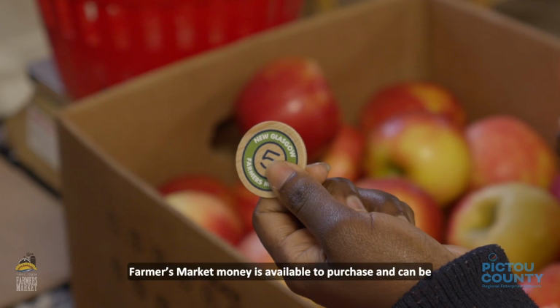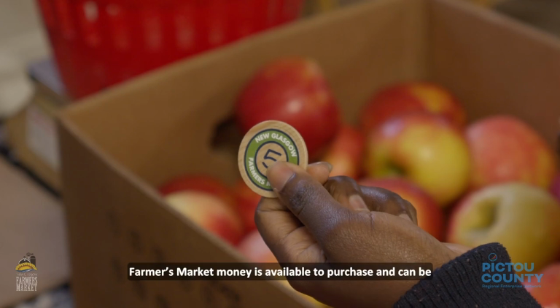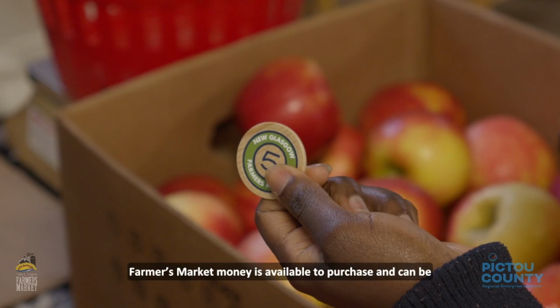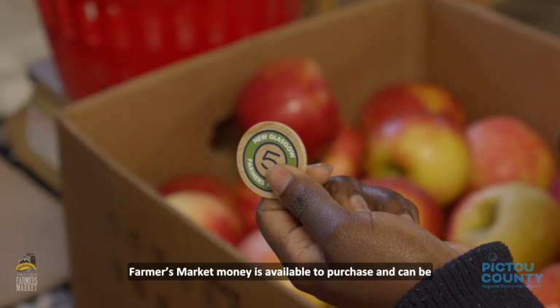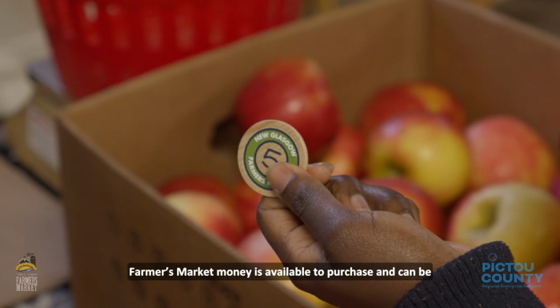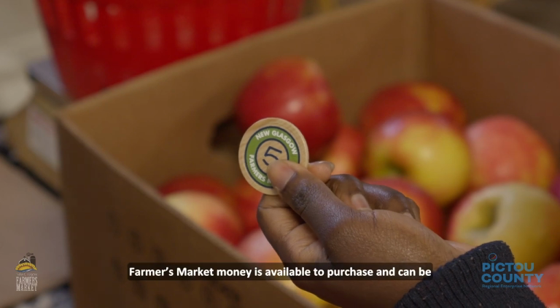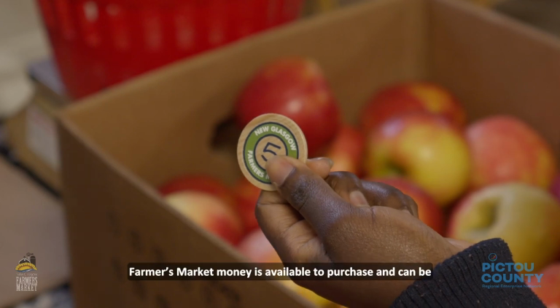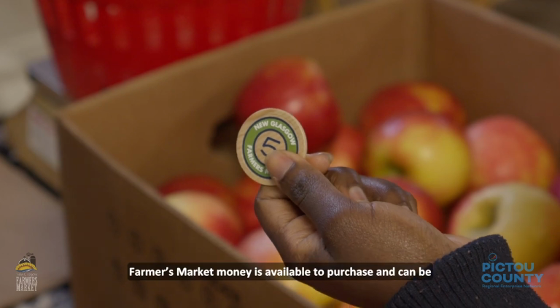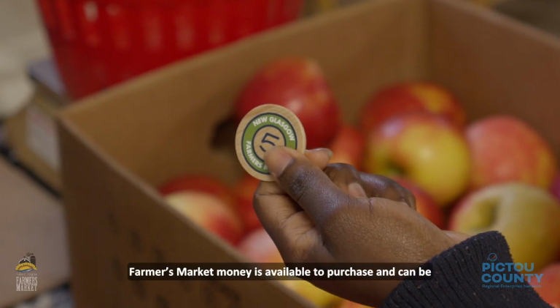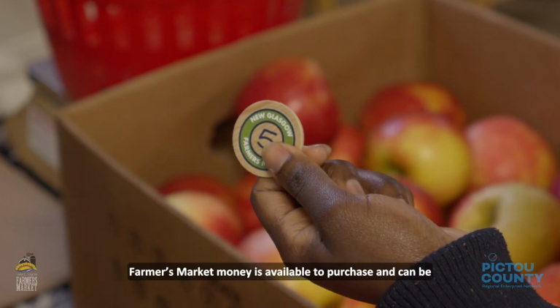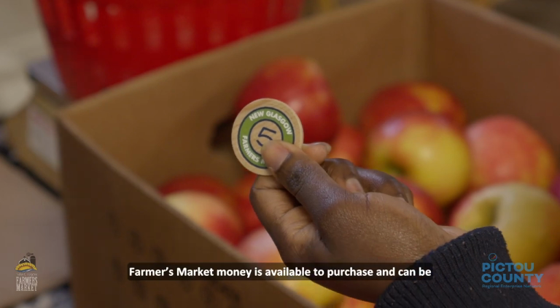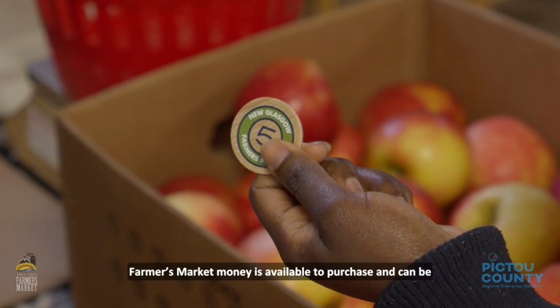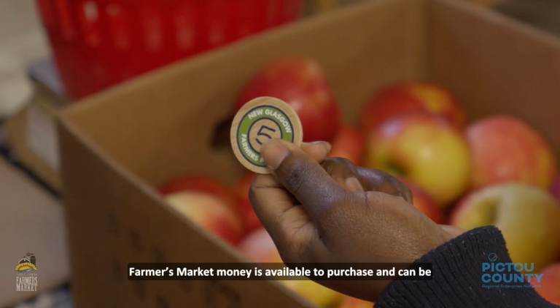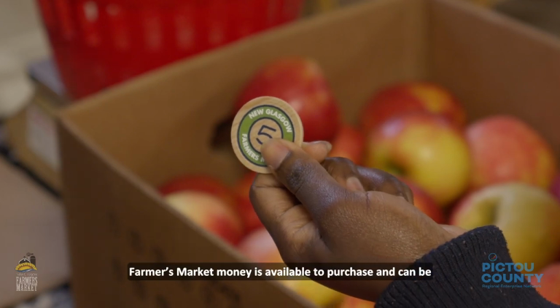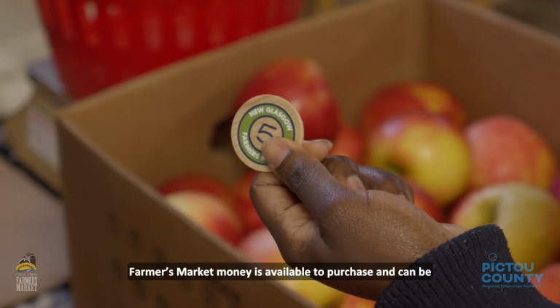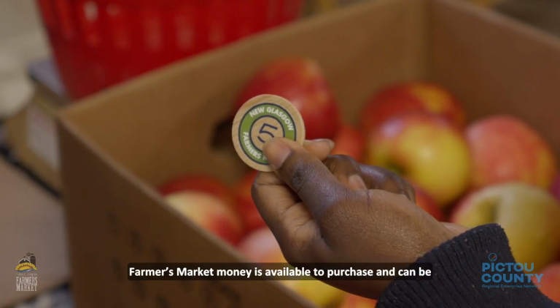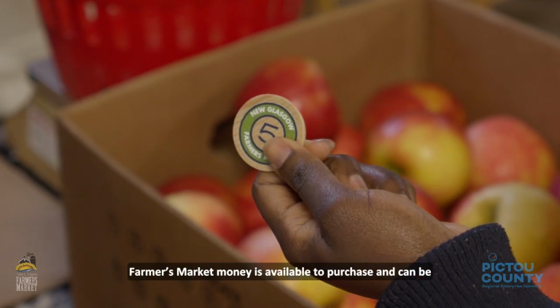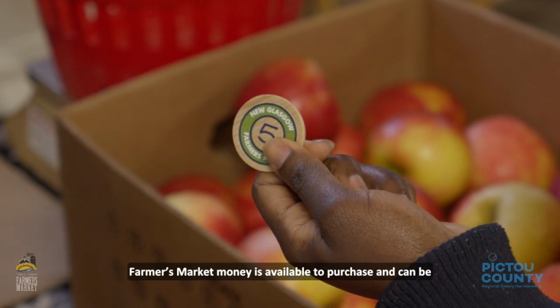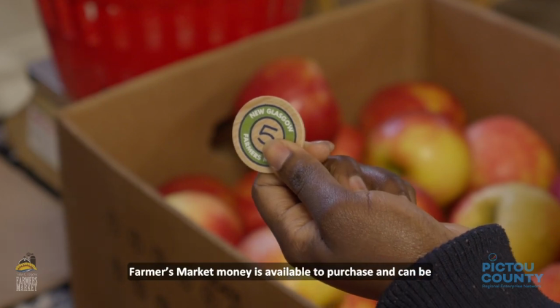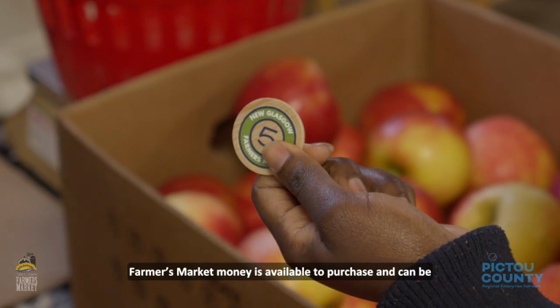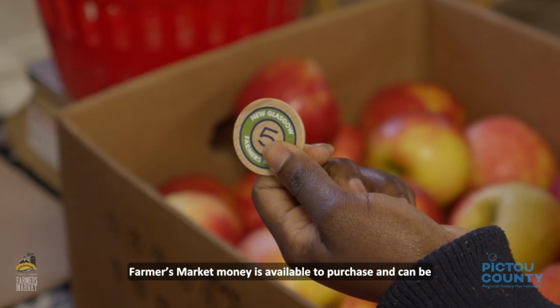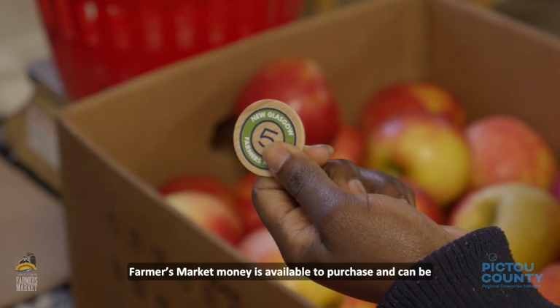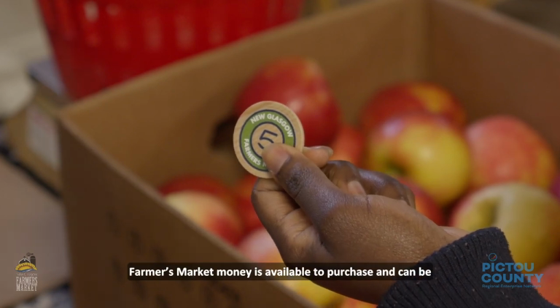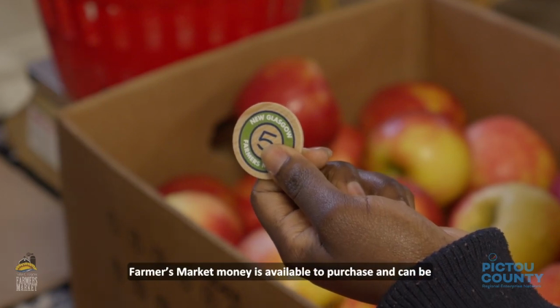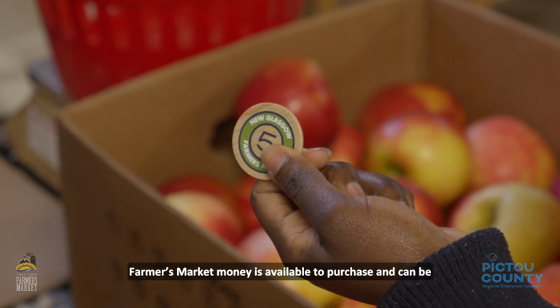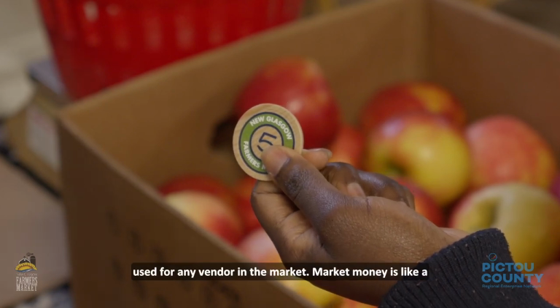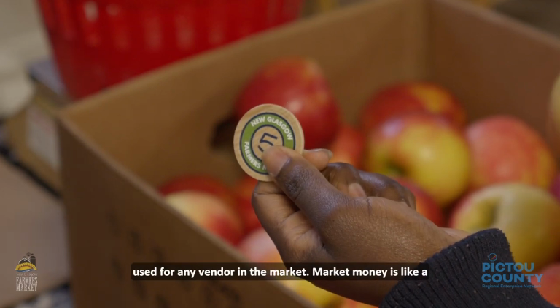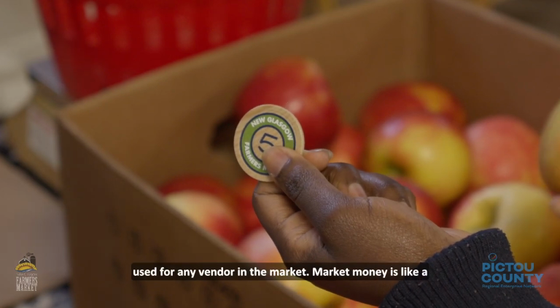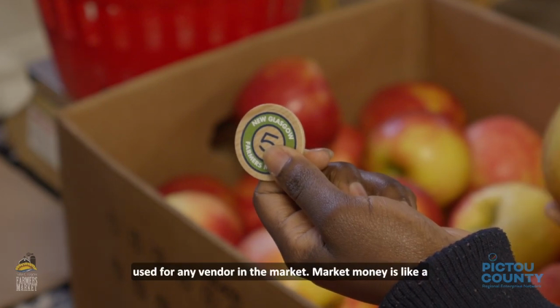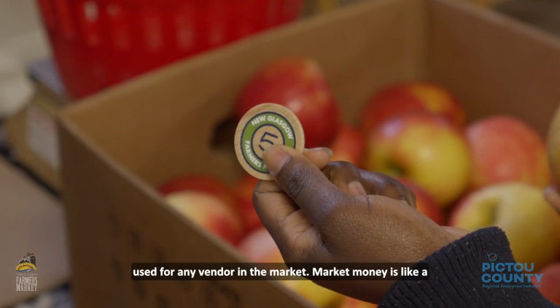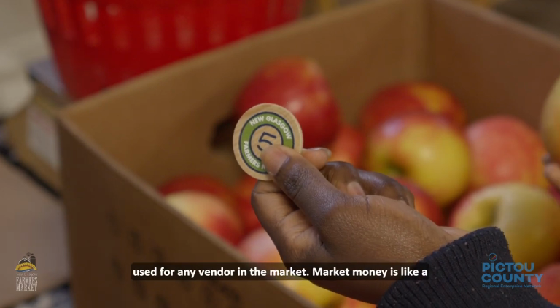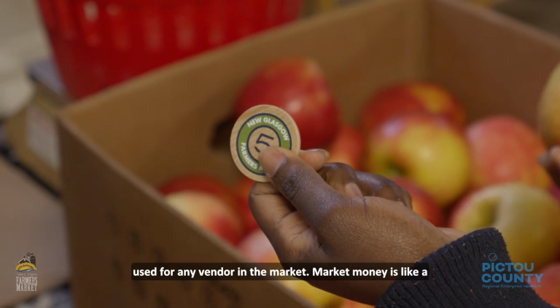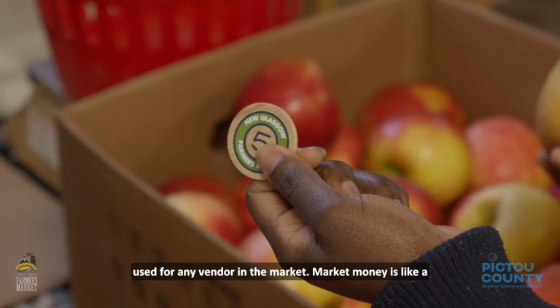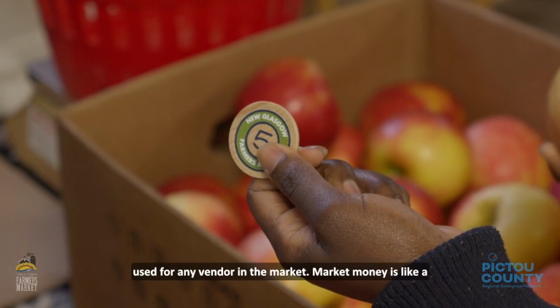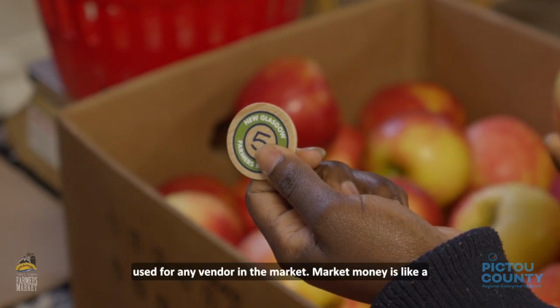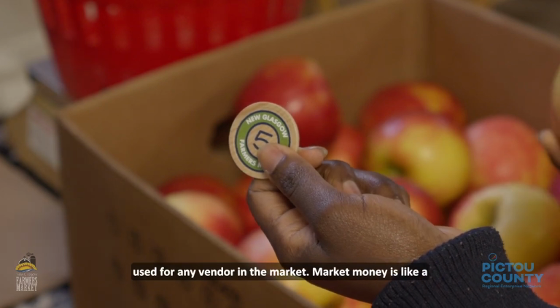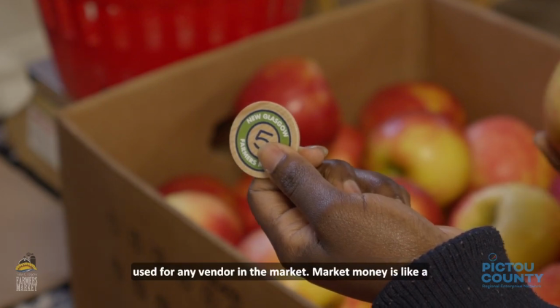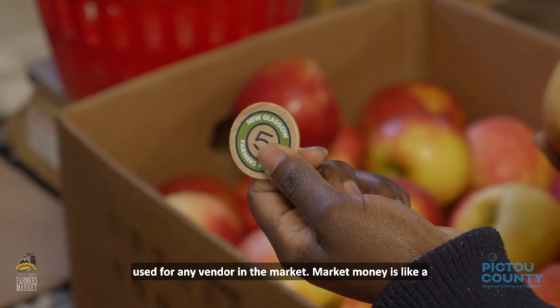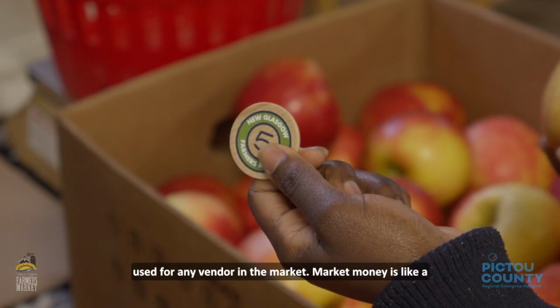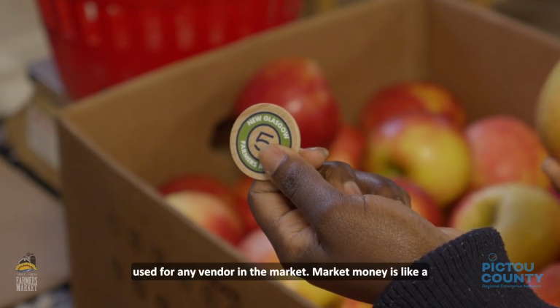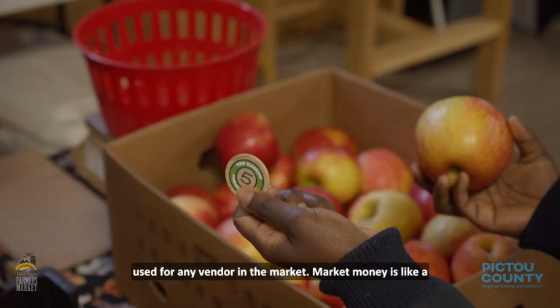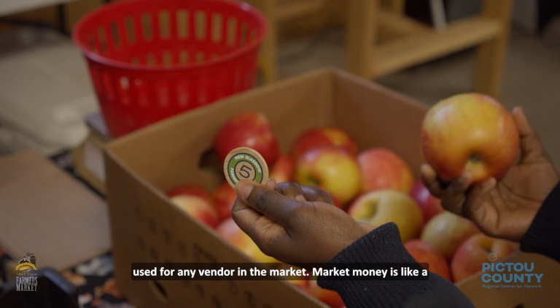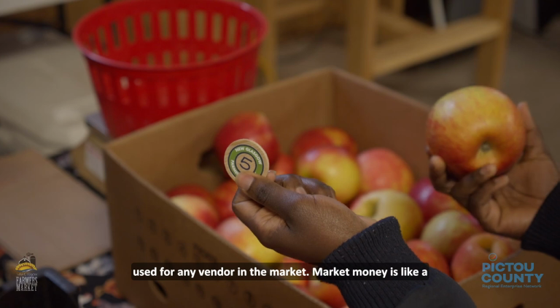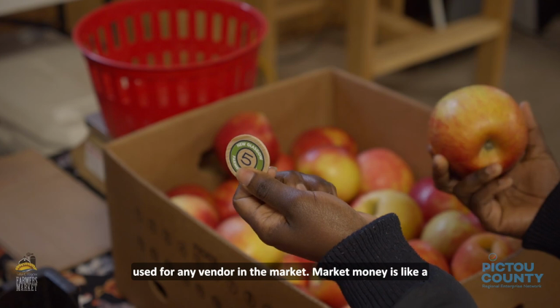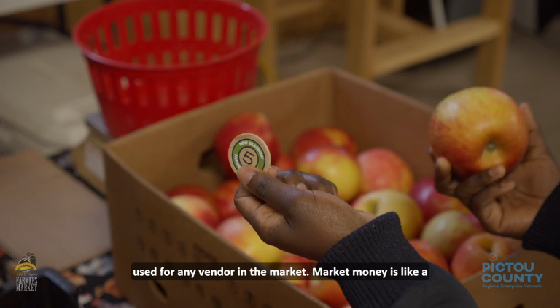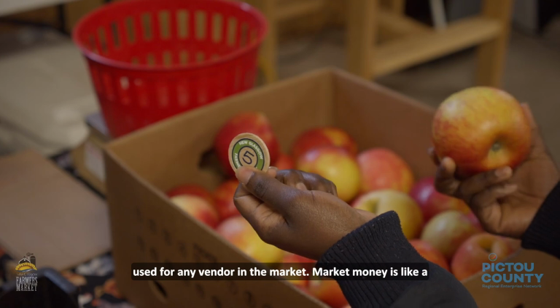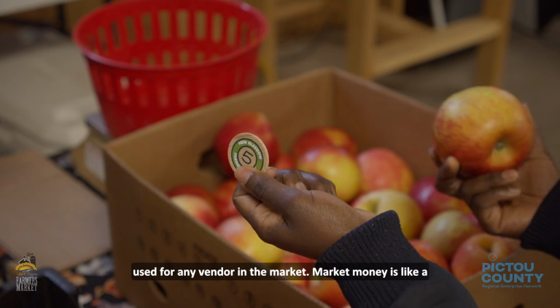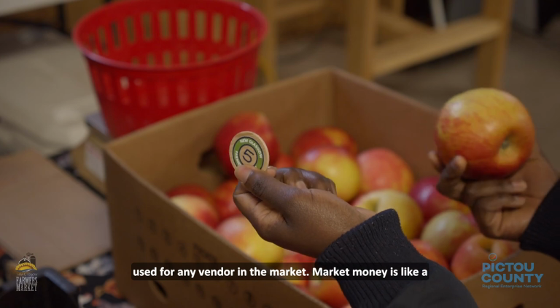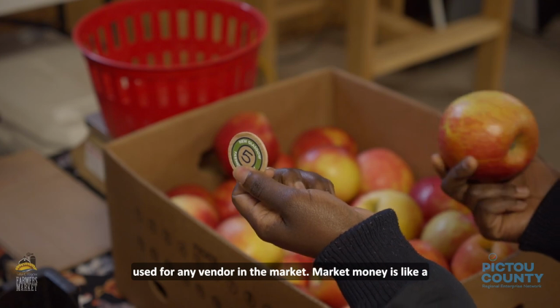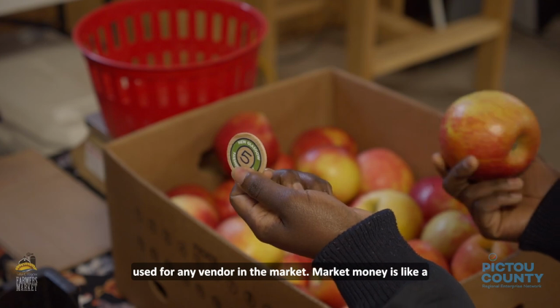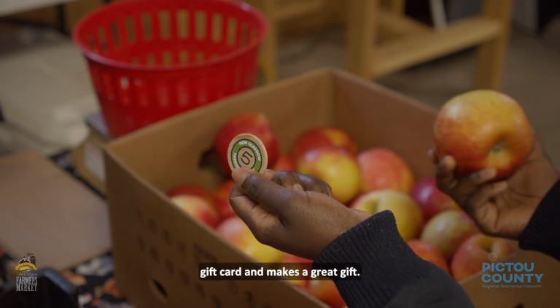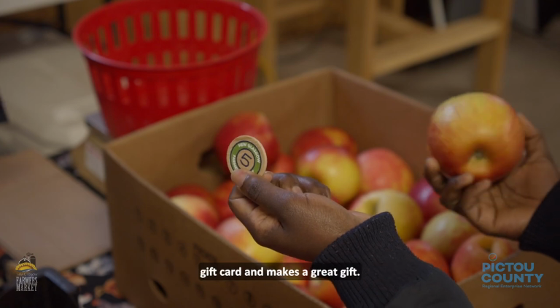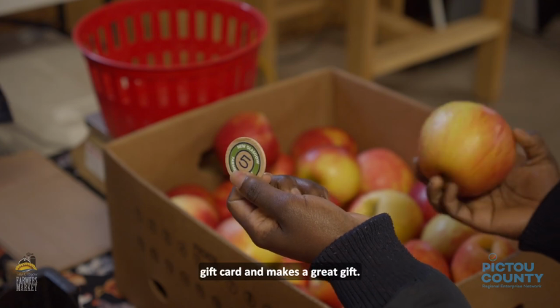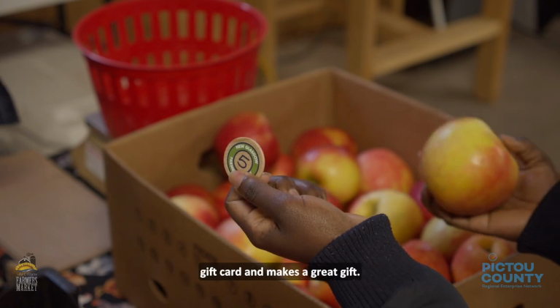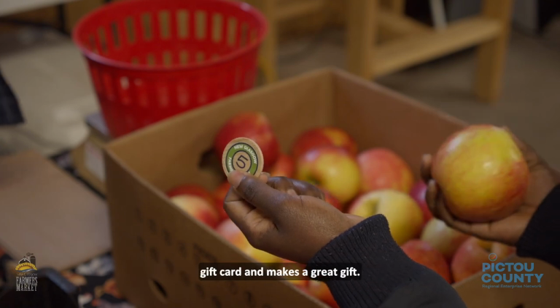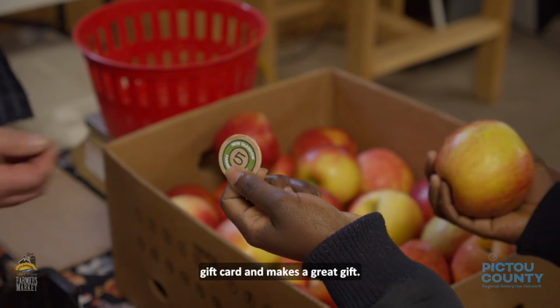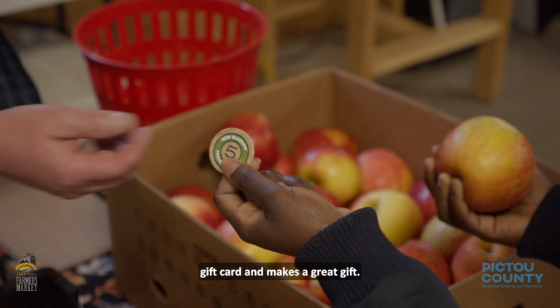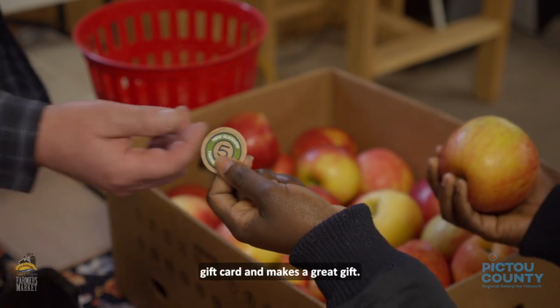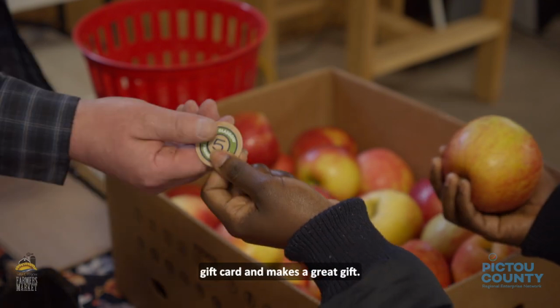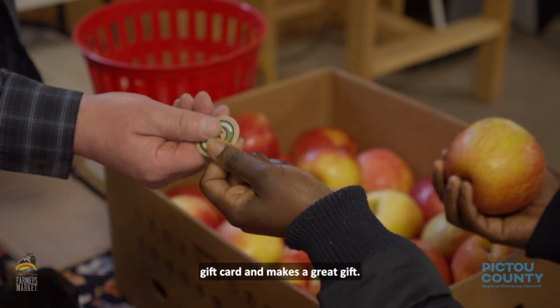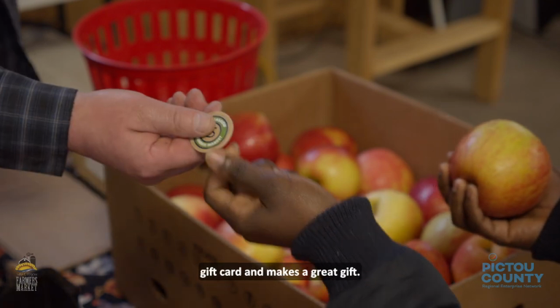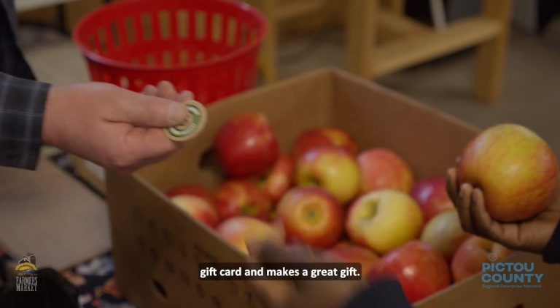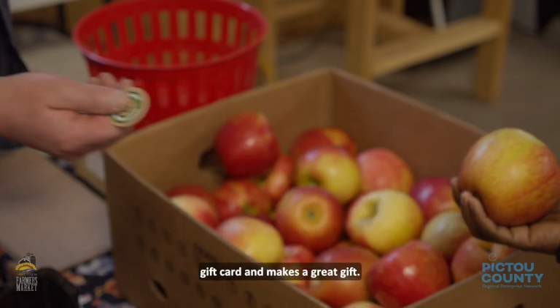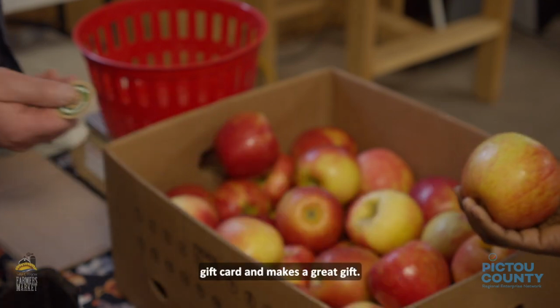Farmer's Market money is available to purchase and can be used for any vendor in the market. Market money is like a gift card and makes a great gift.